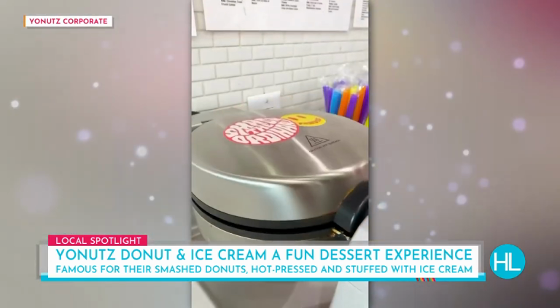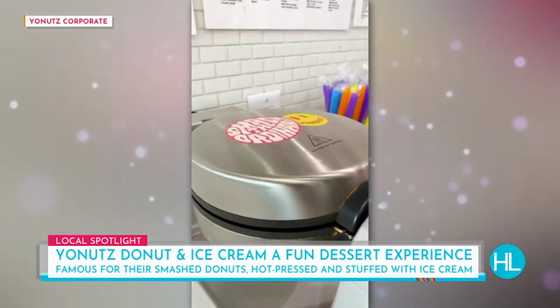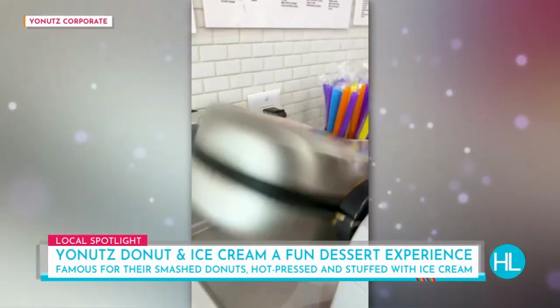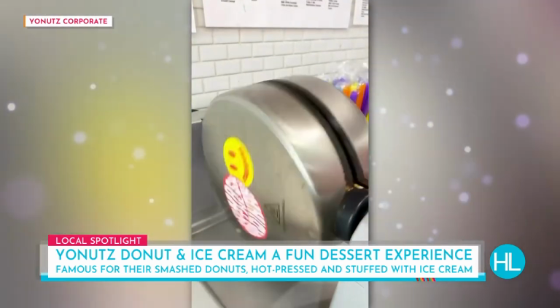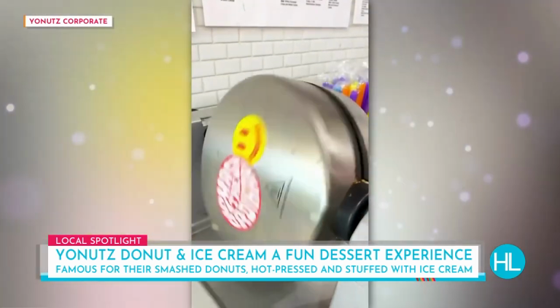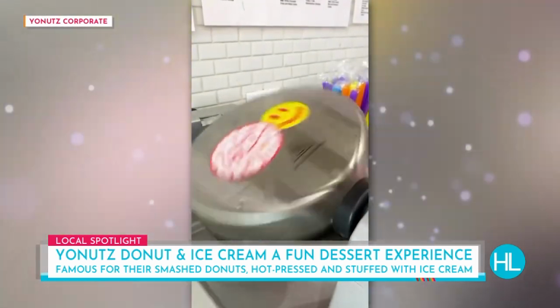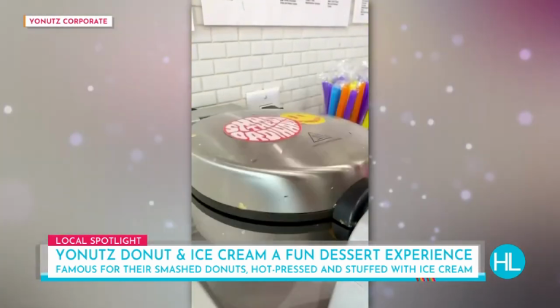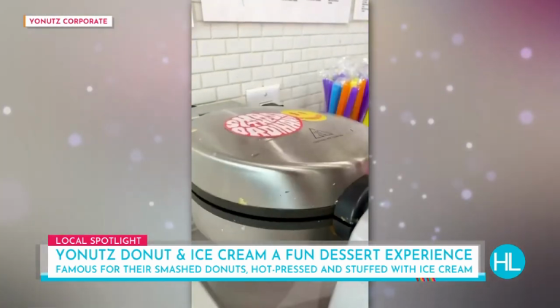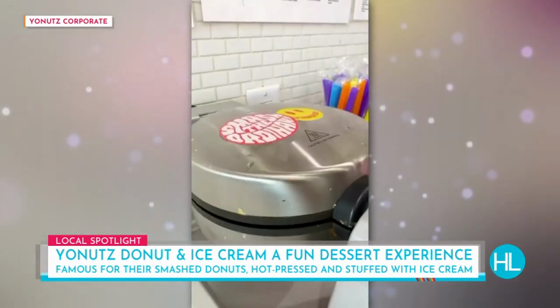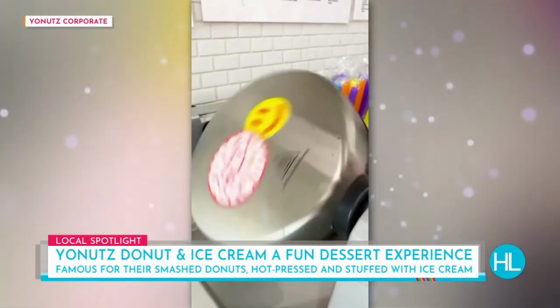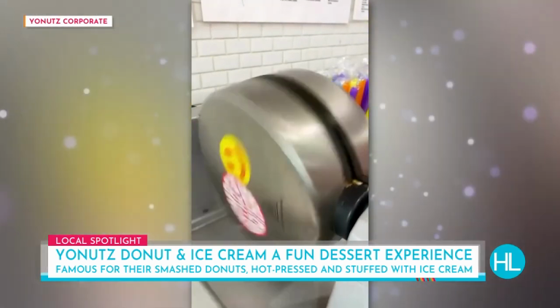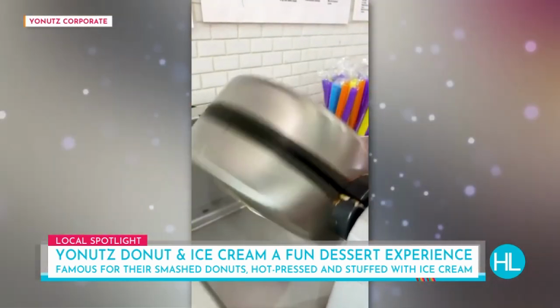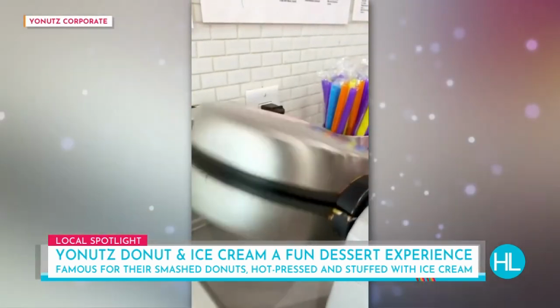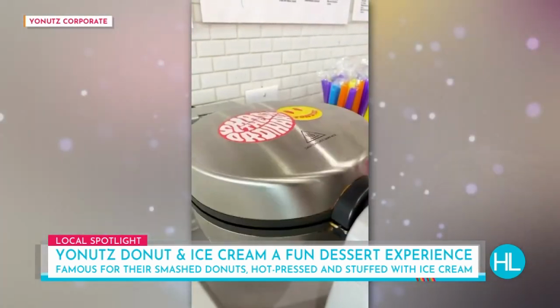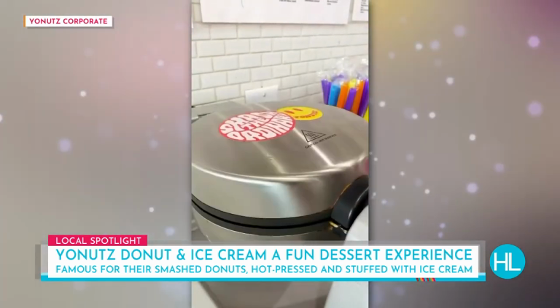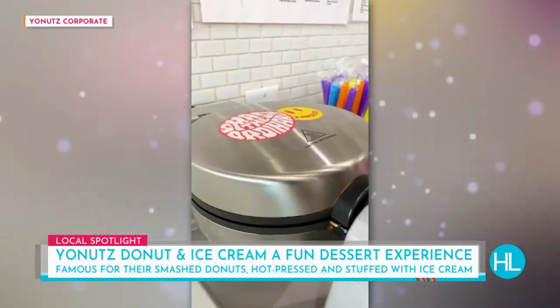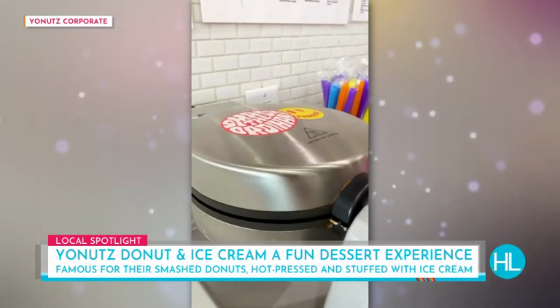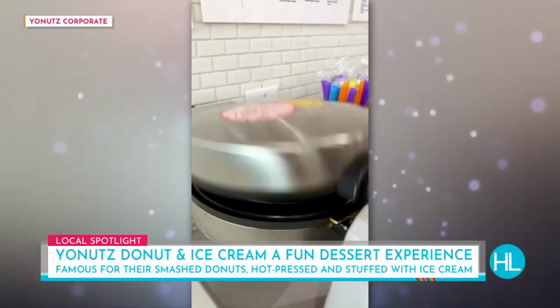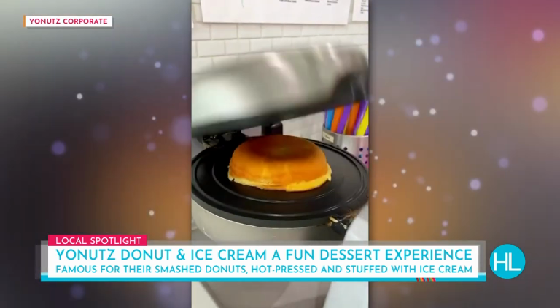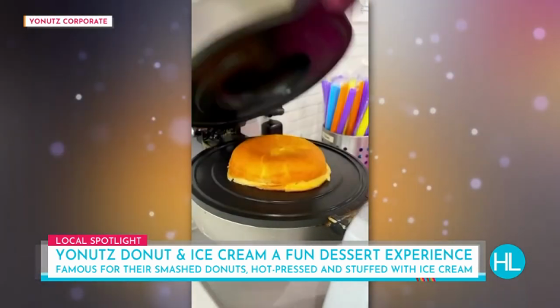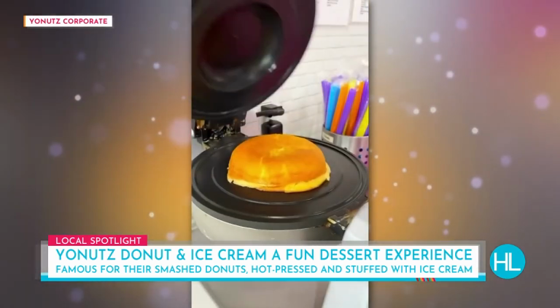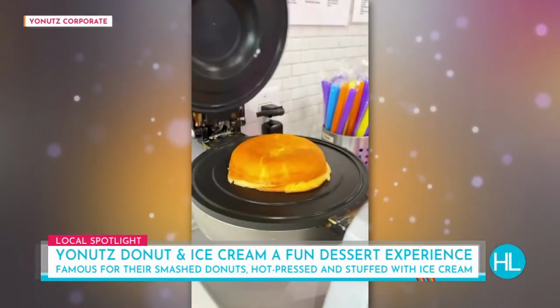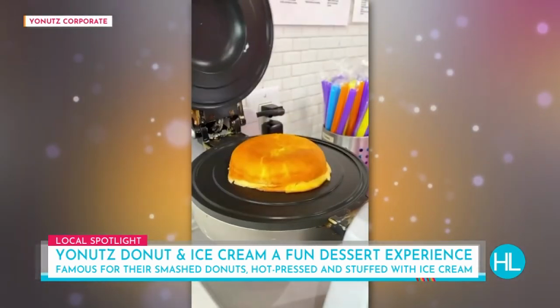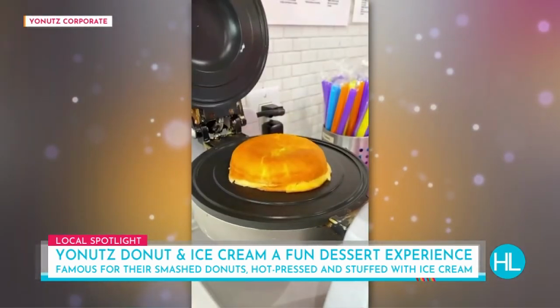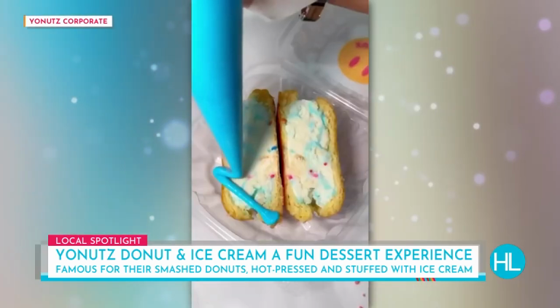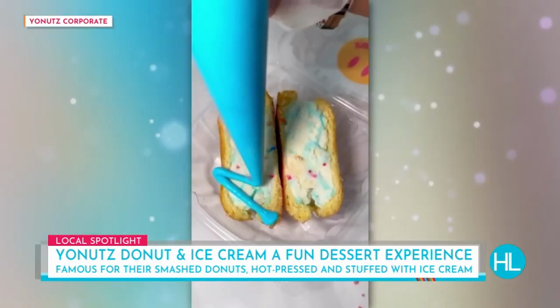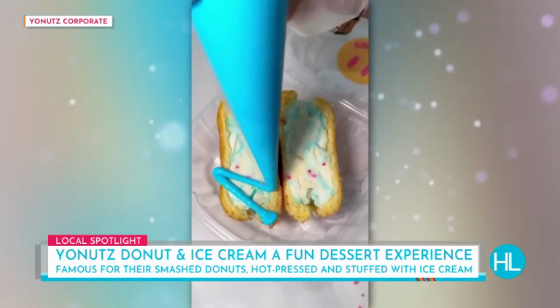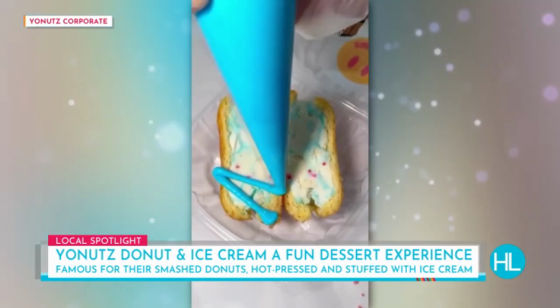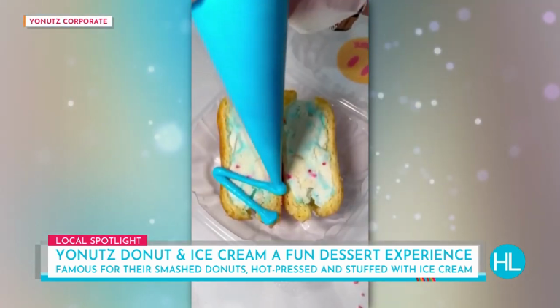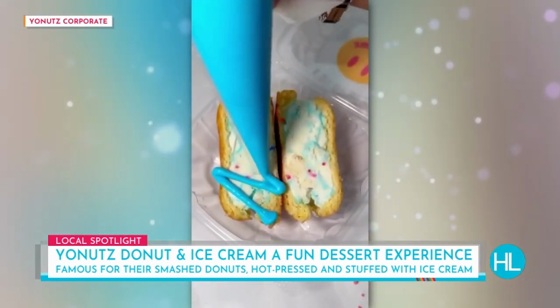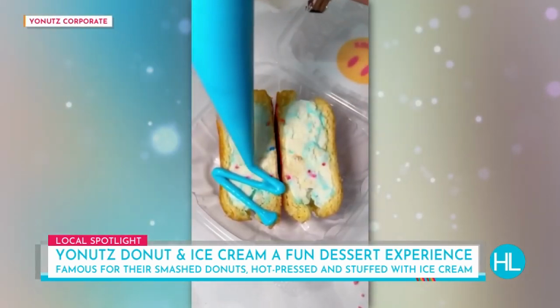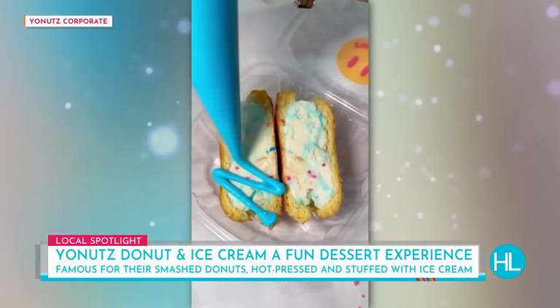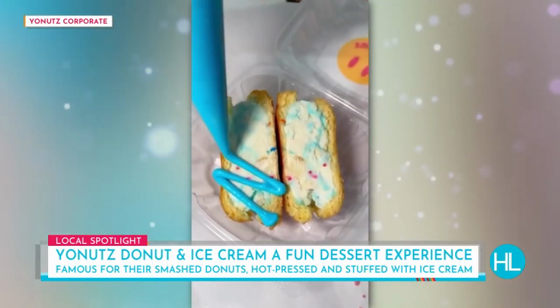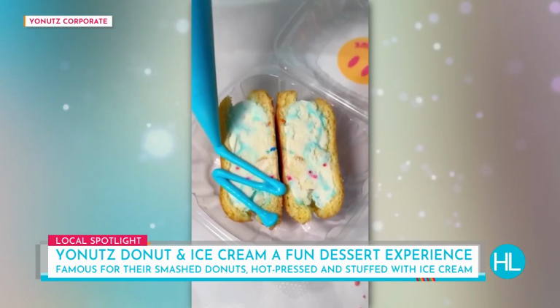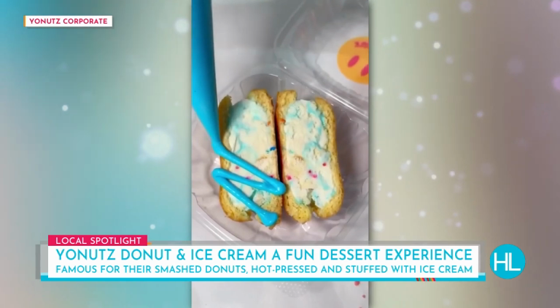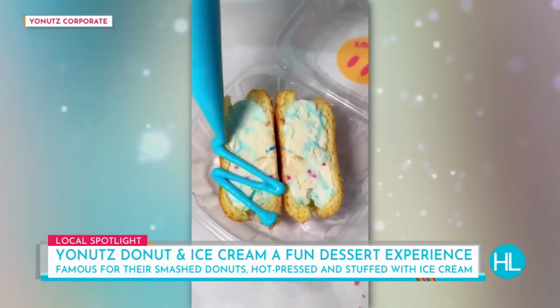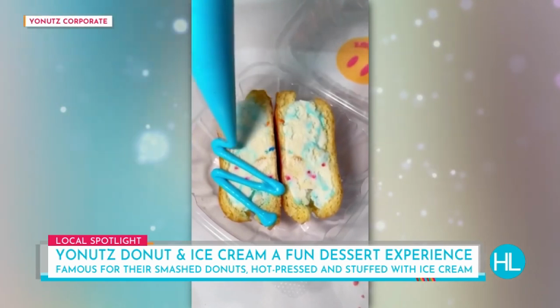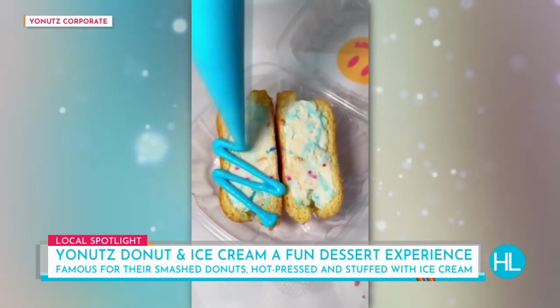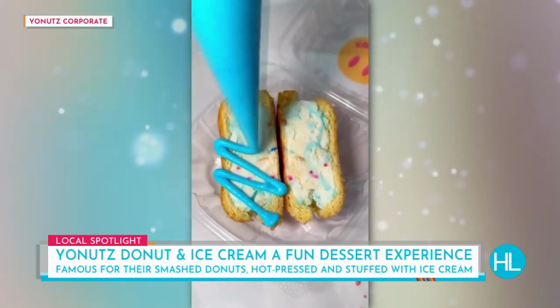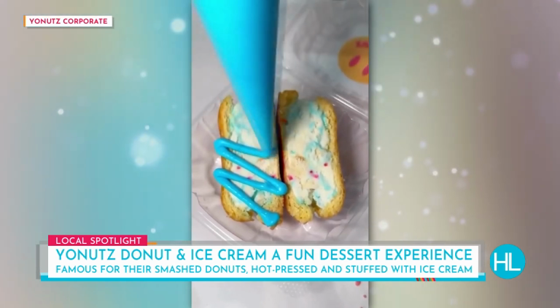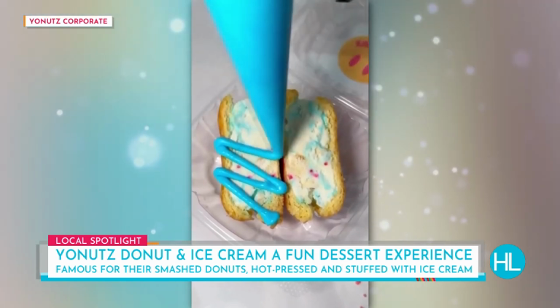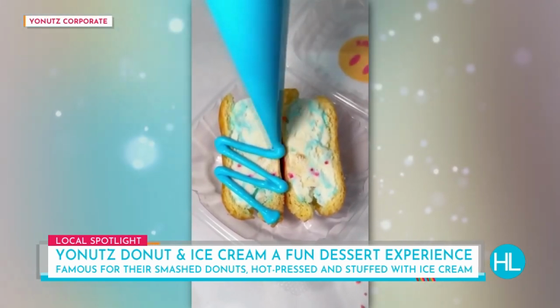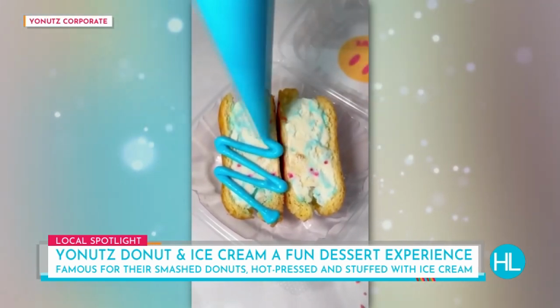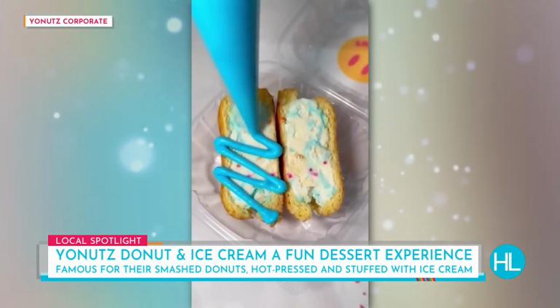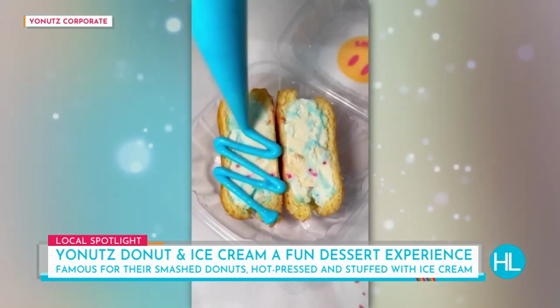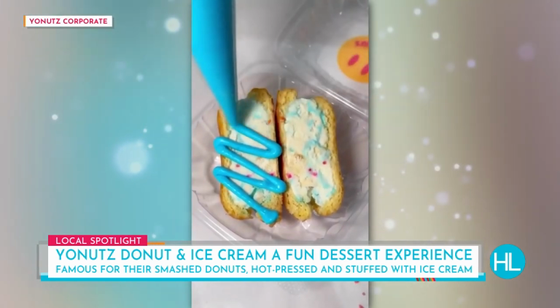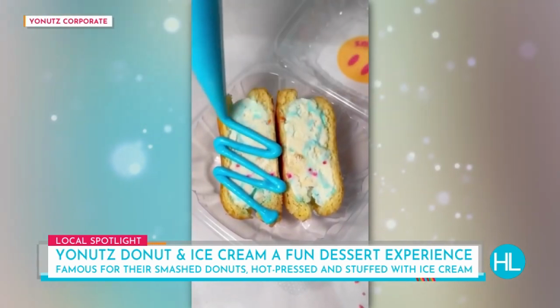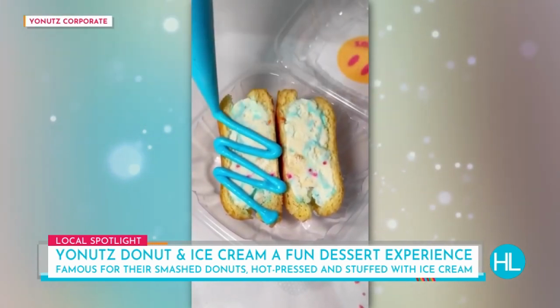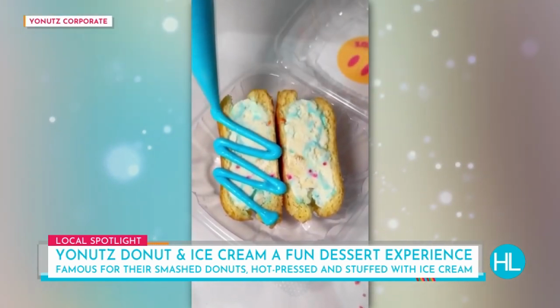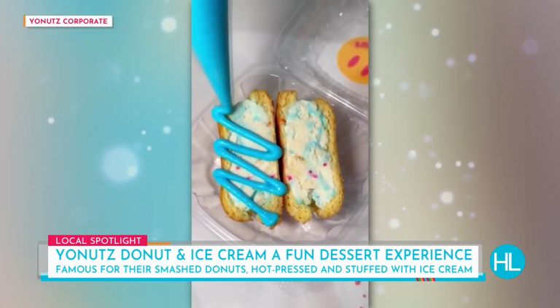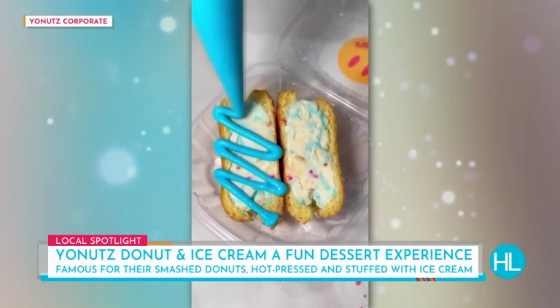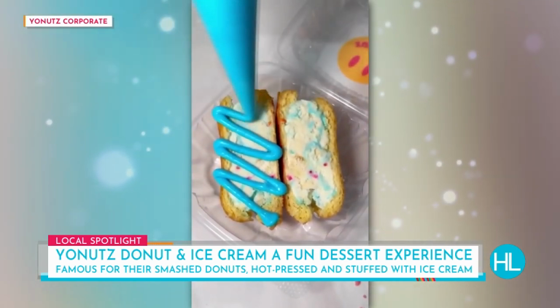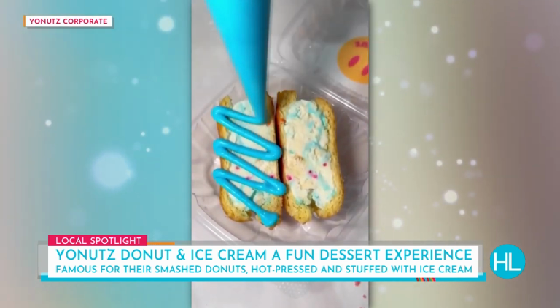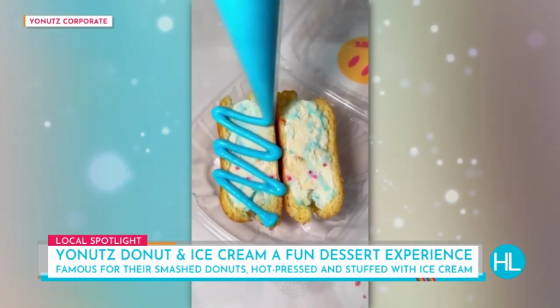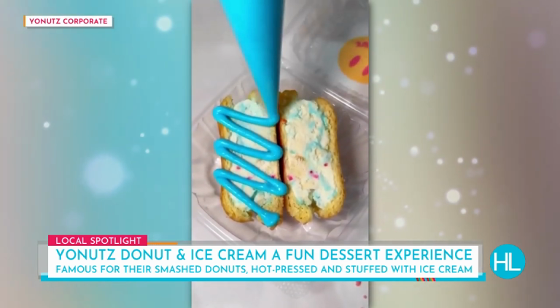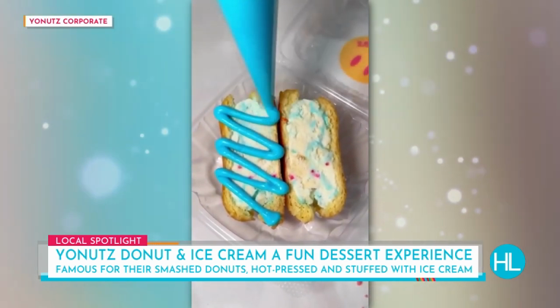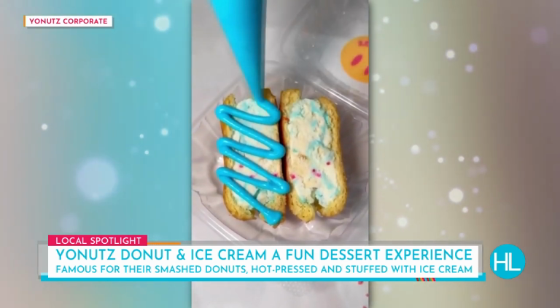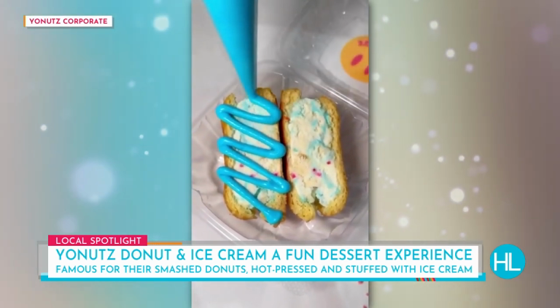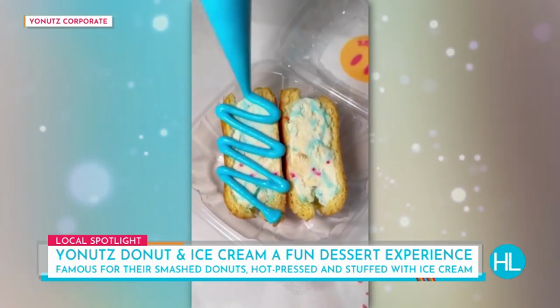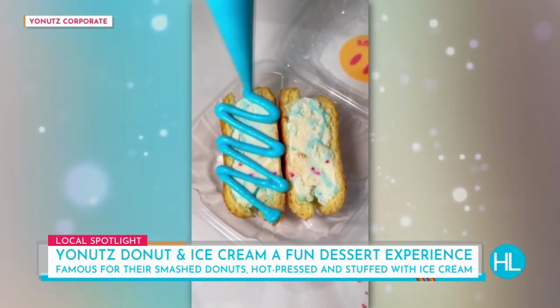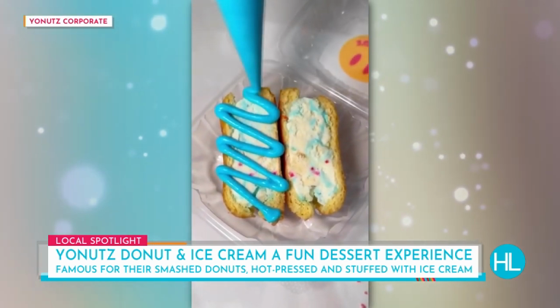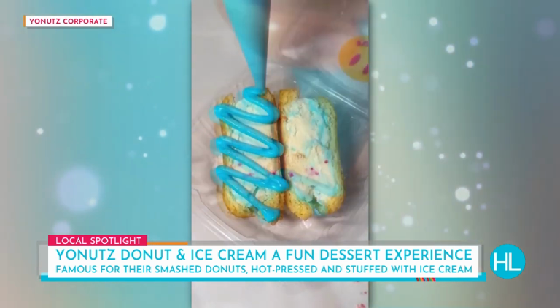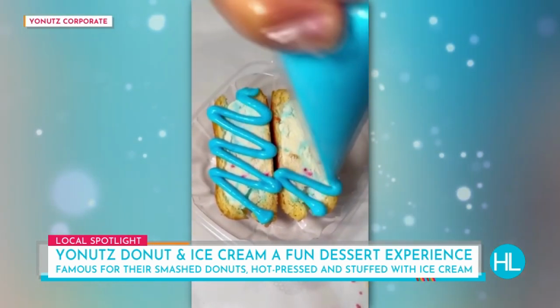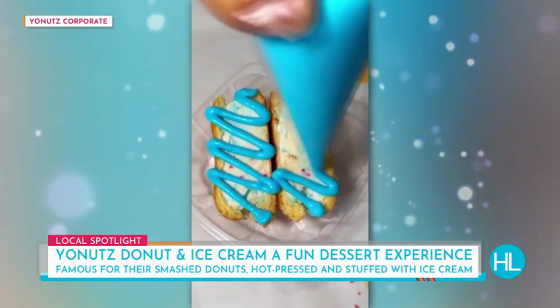Chris Allen, one of the co-founders here — we're so excited to stop in at Yonat's because this has been all over TikTok, all over social media, and there's a reason, because you have some delicious desserts. We're looking at some video now of the birthday cake smashed donut. Tell us about the concept.